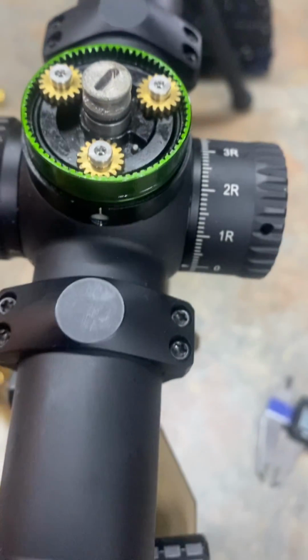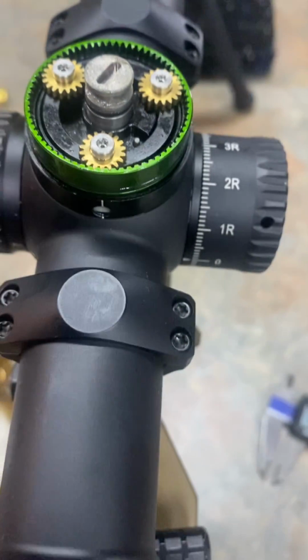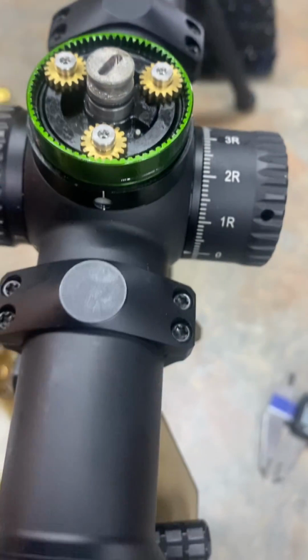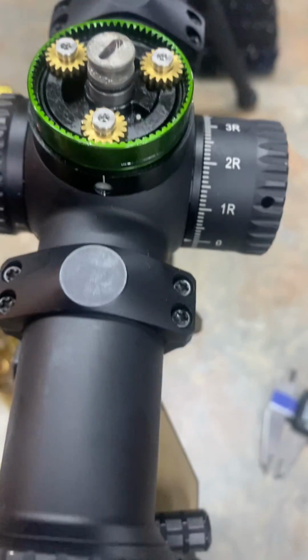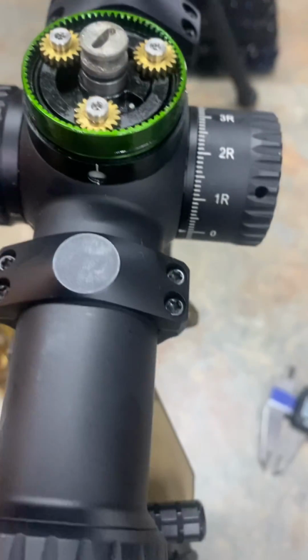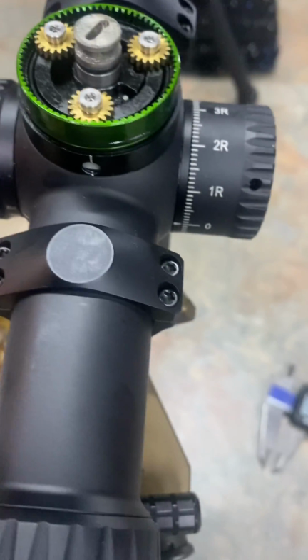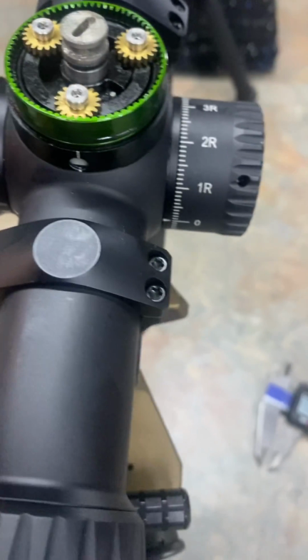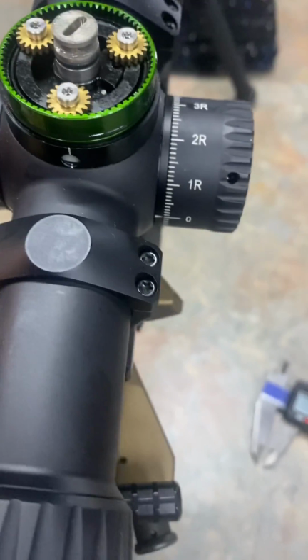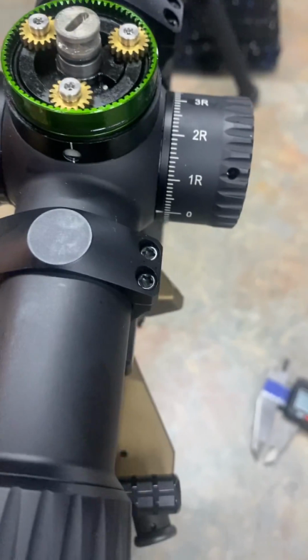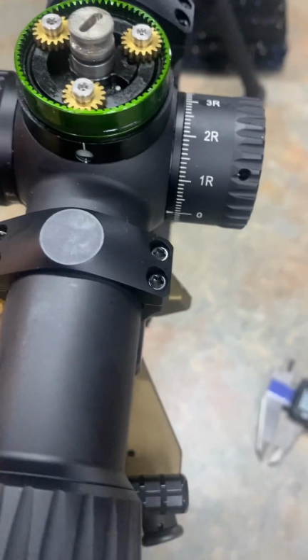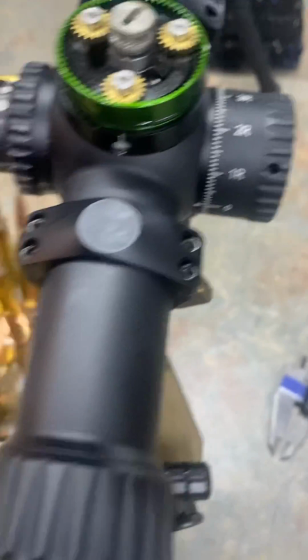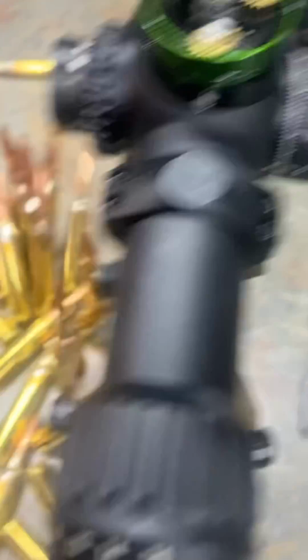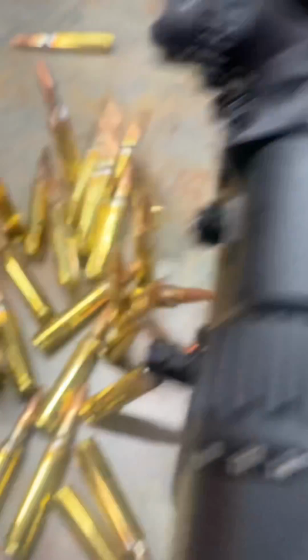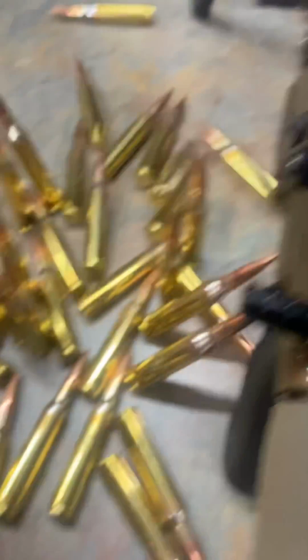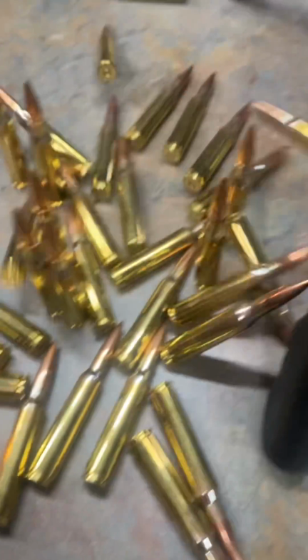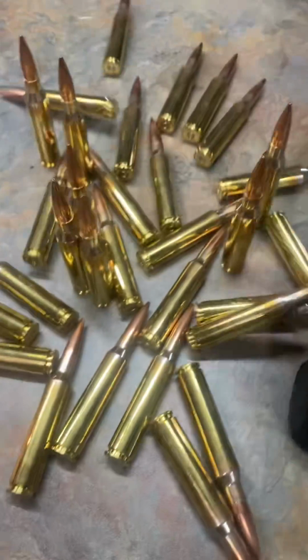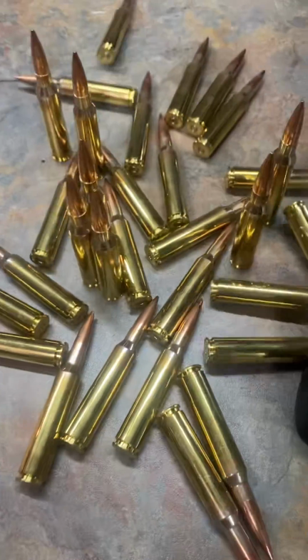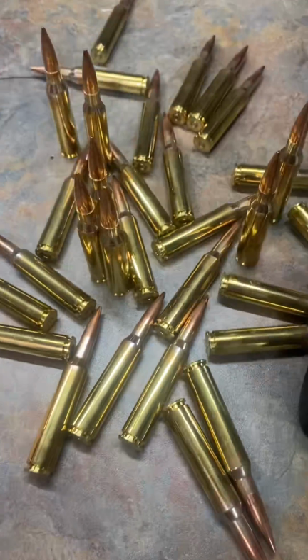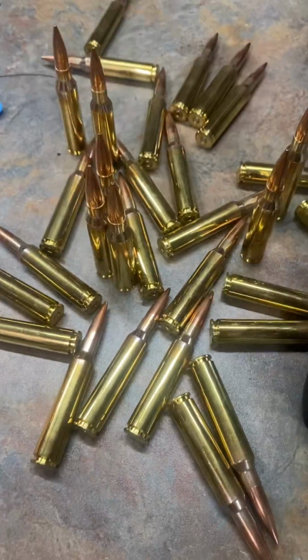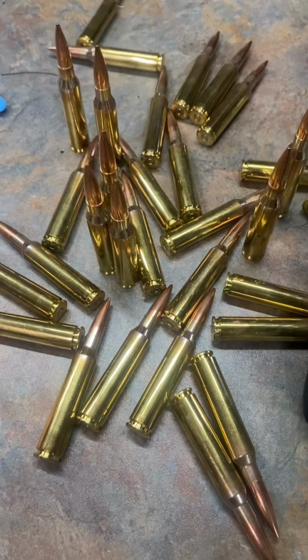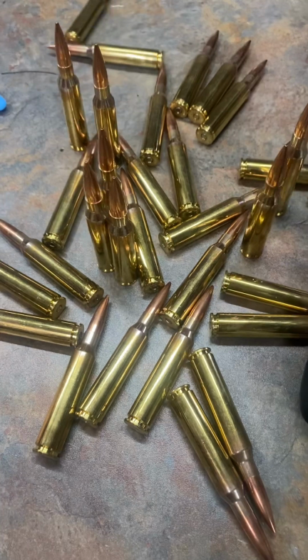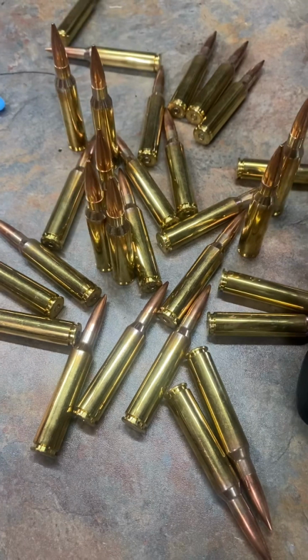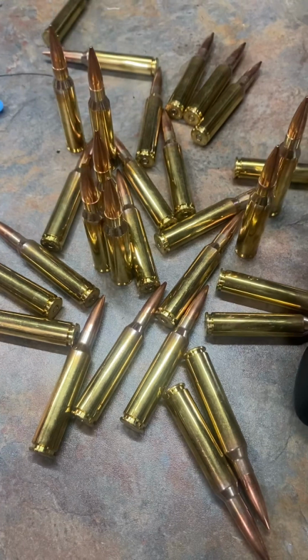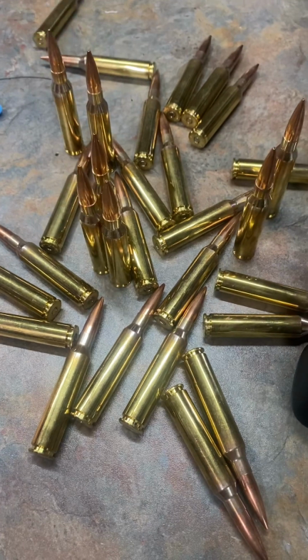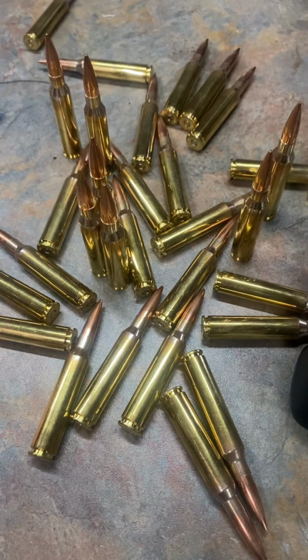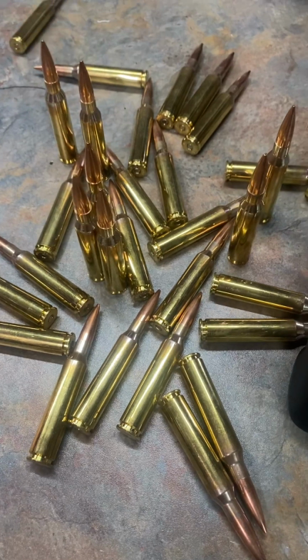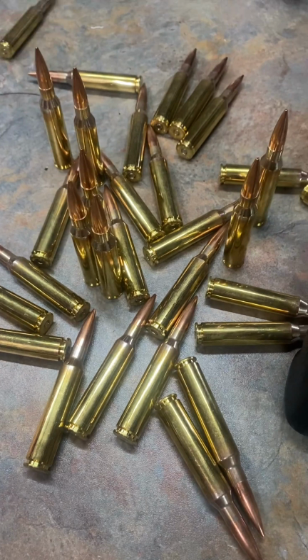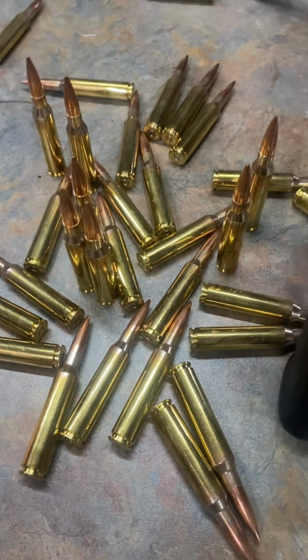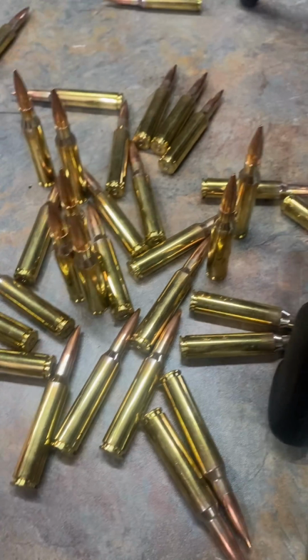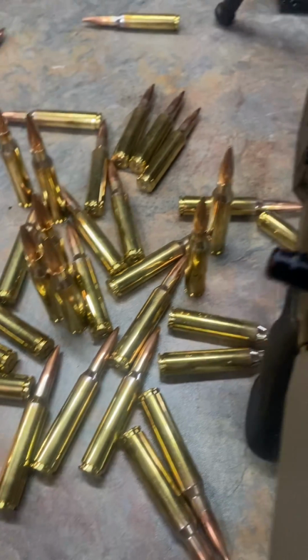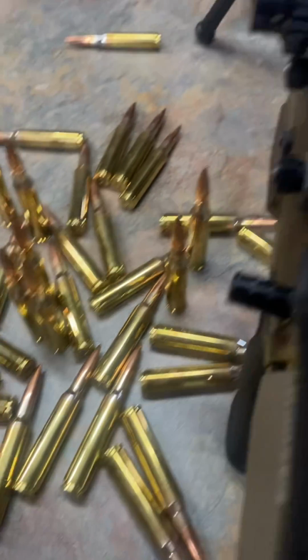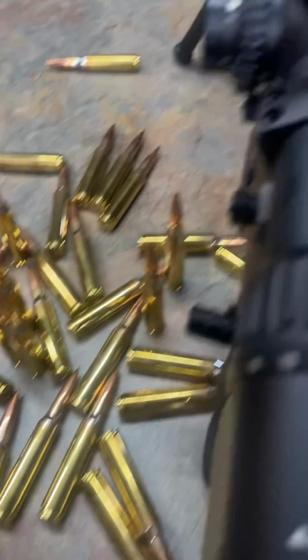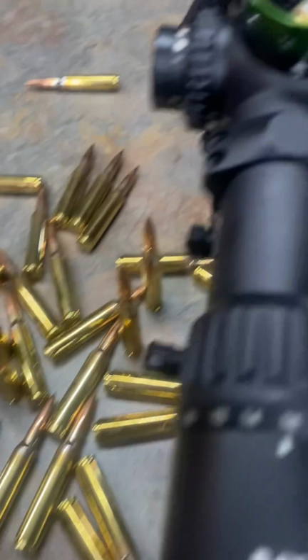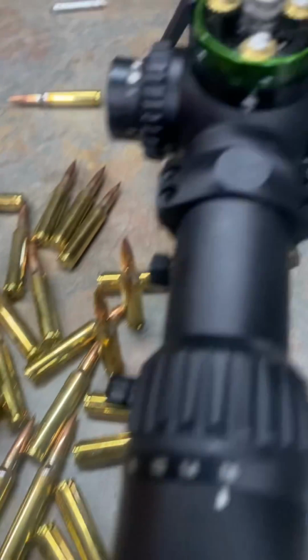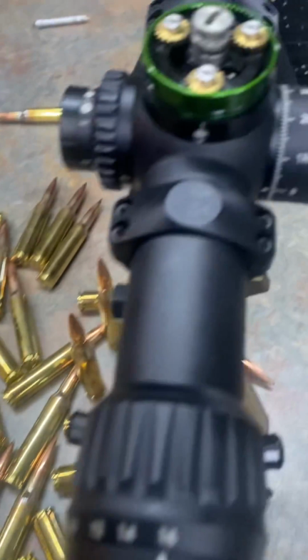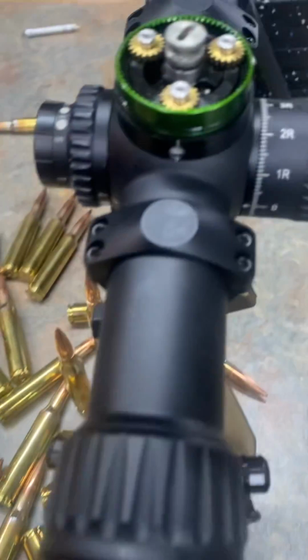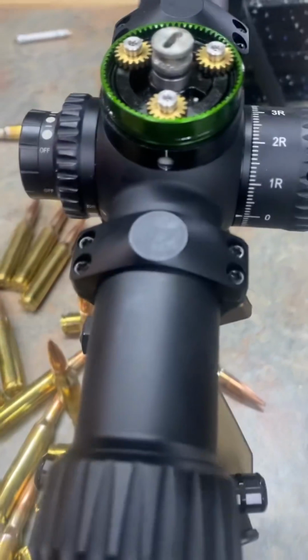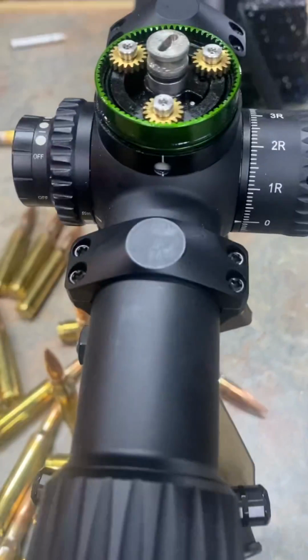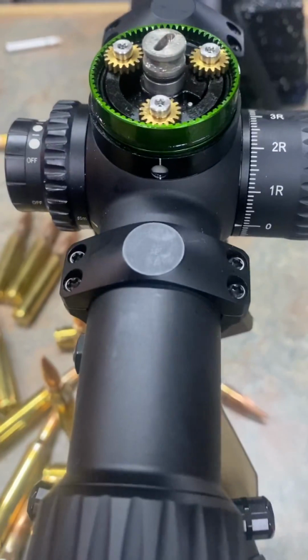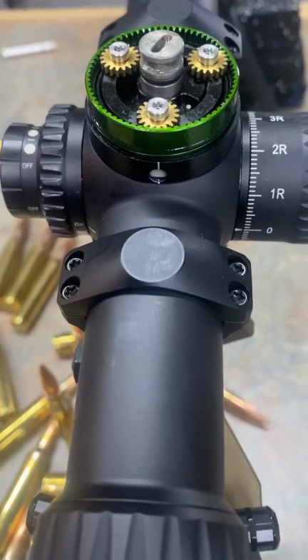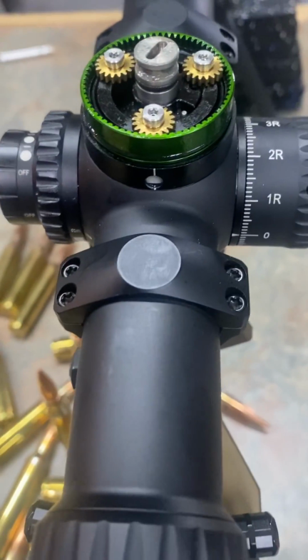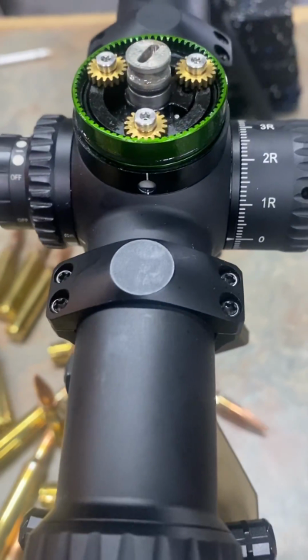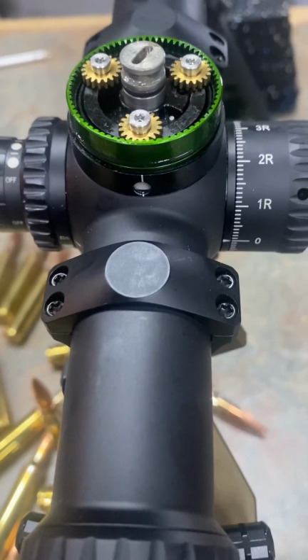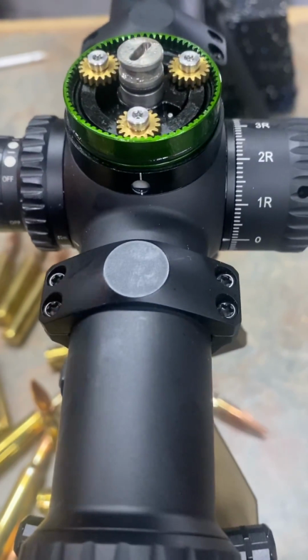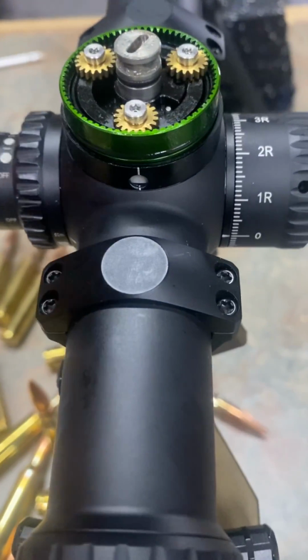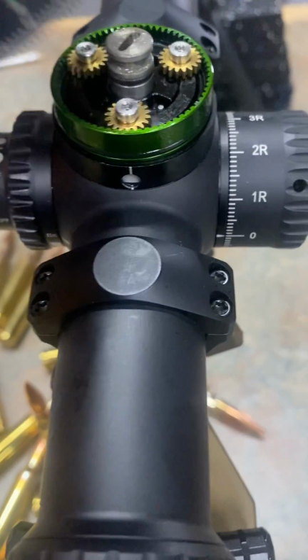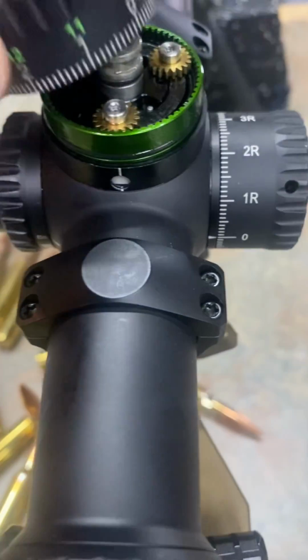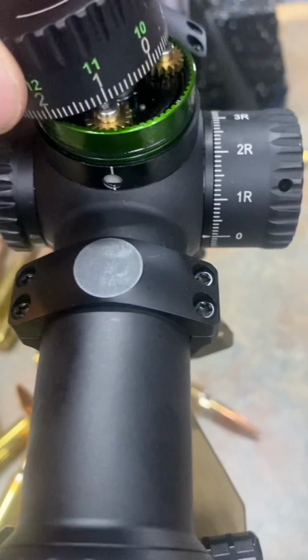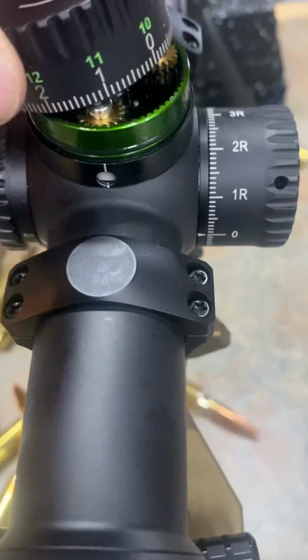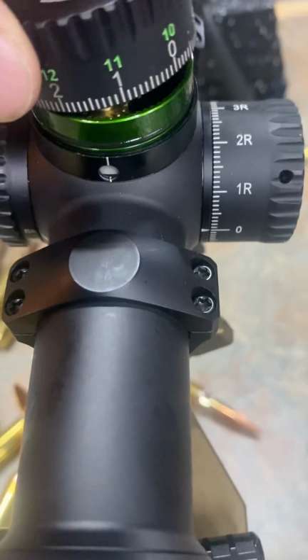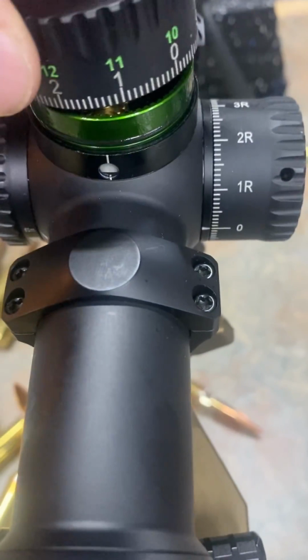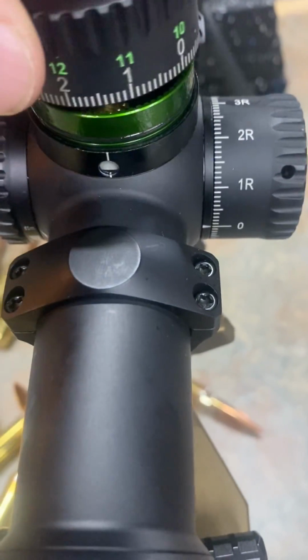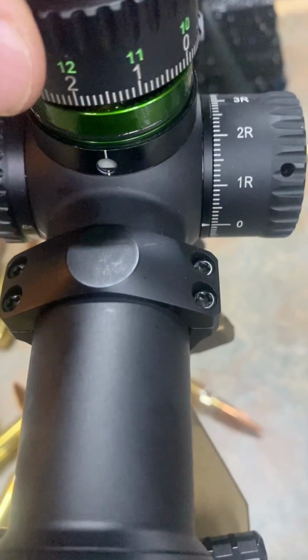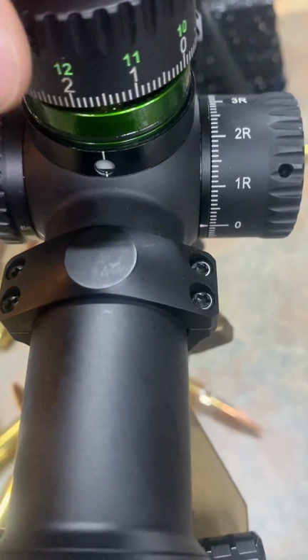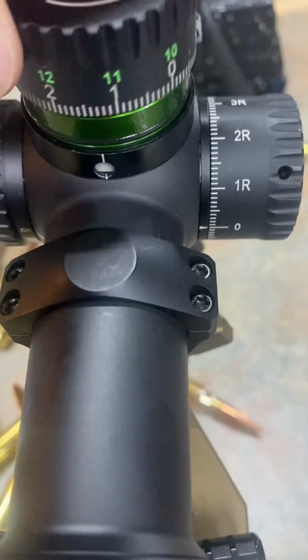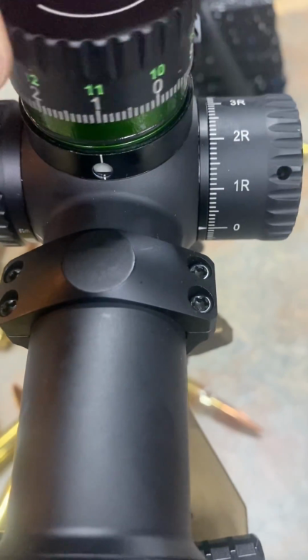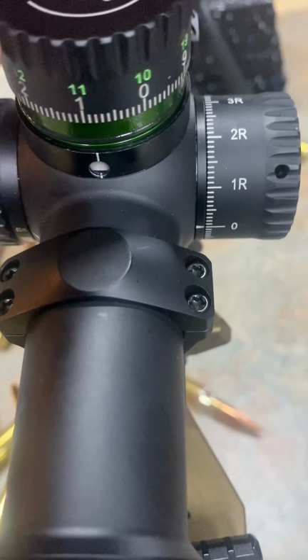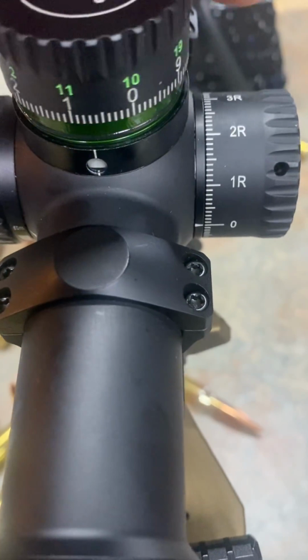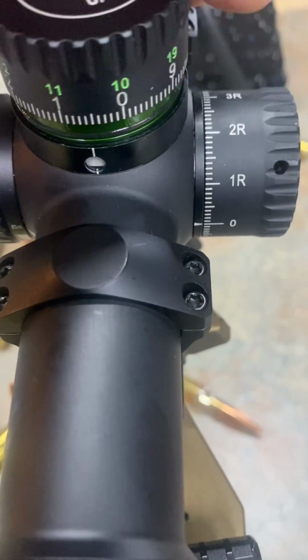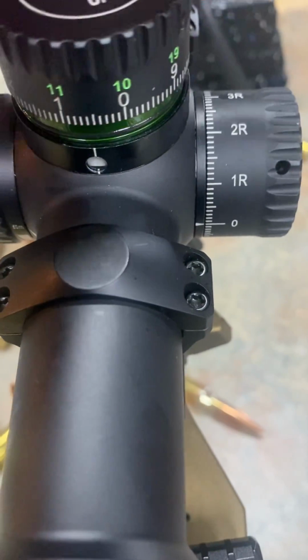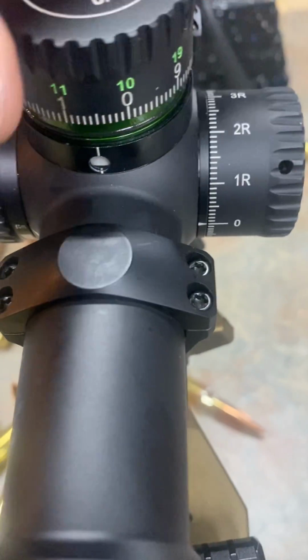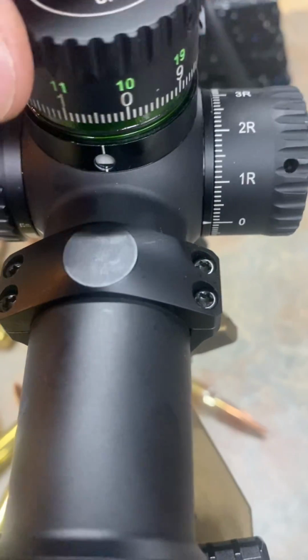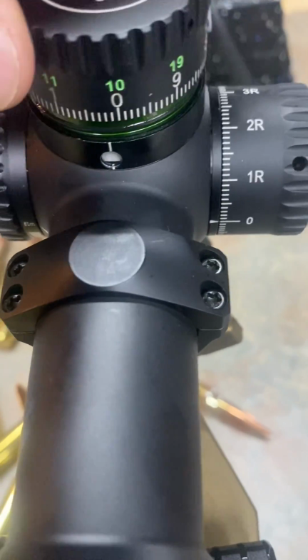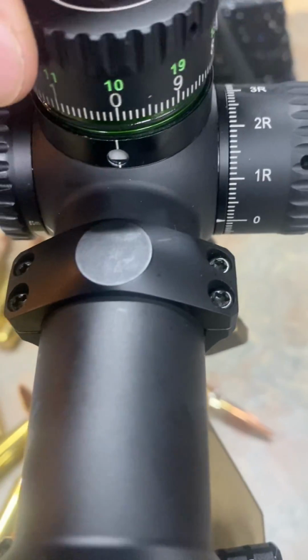Now this system — strike. That was .375 Chi-Tac ammo.